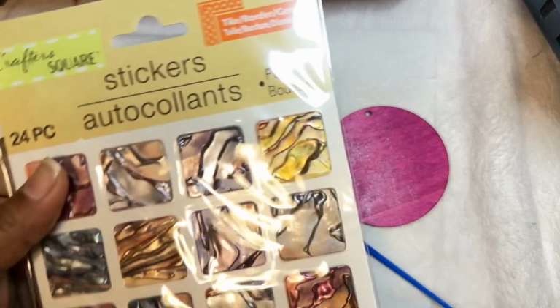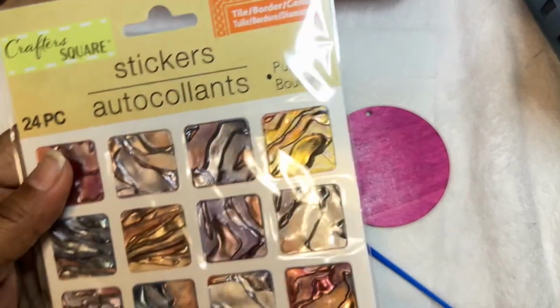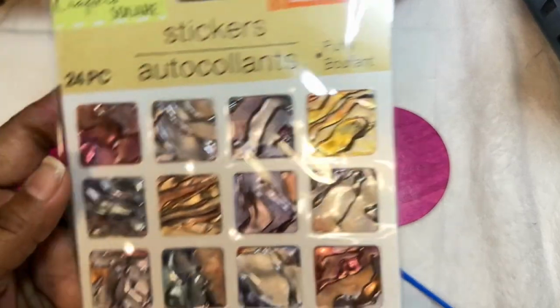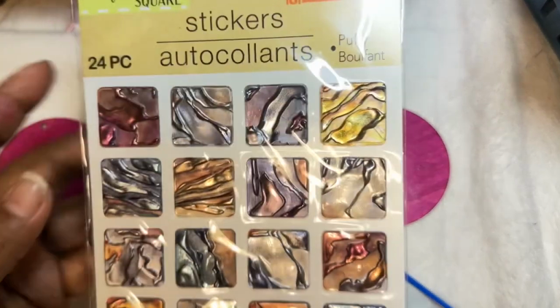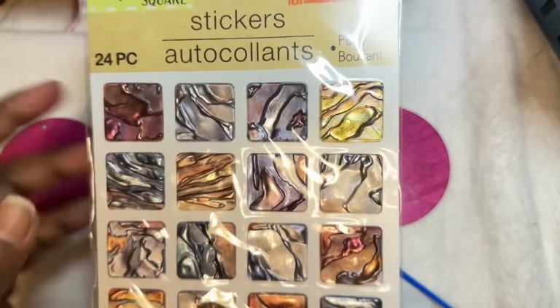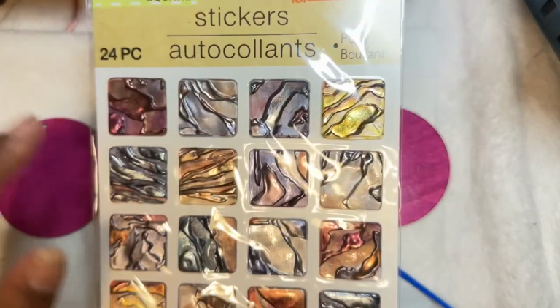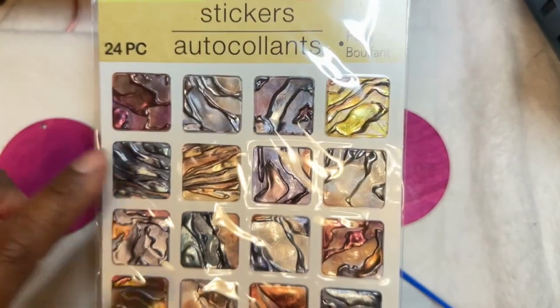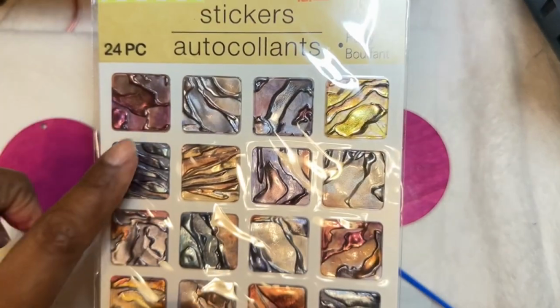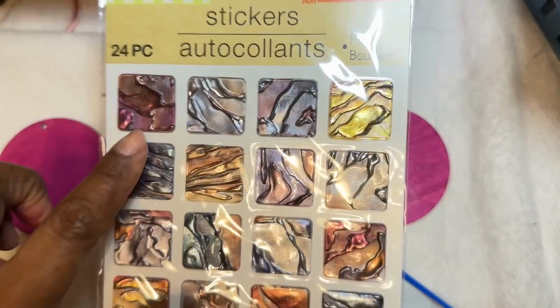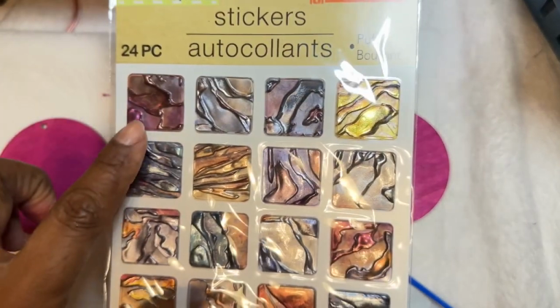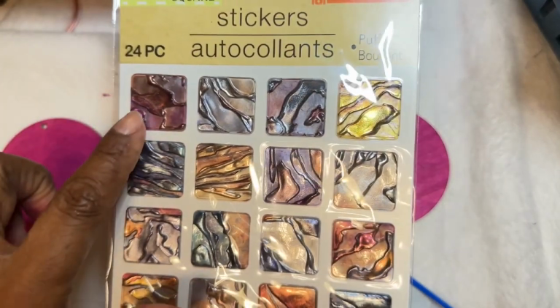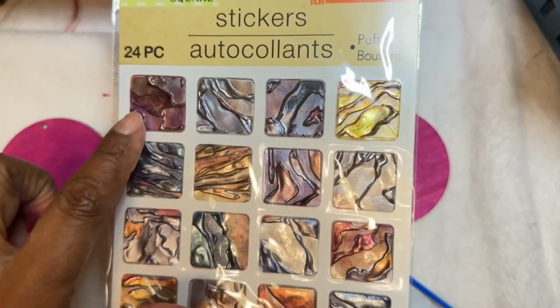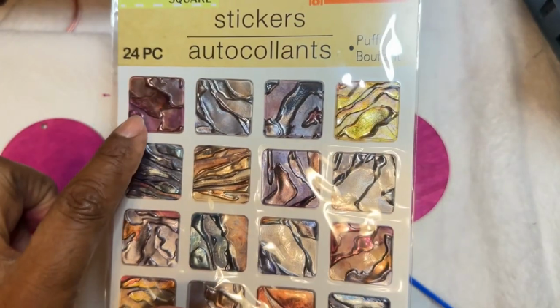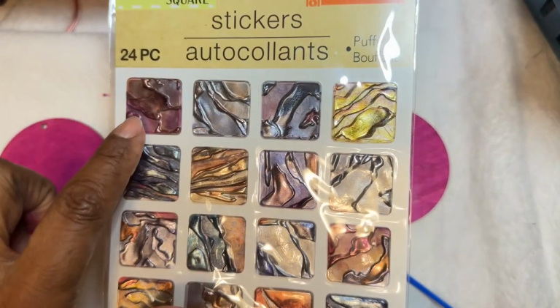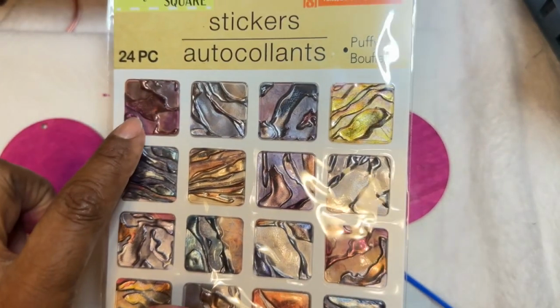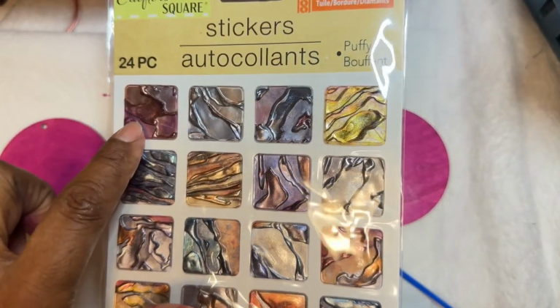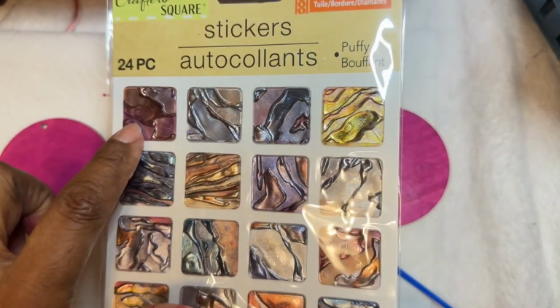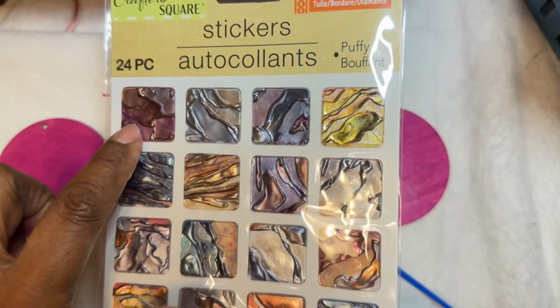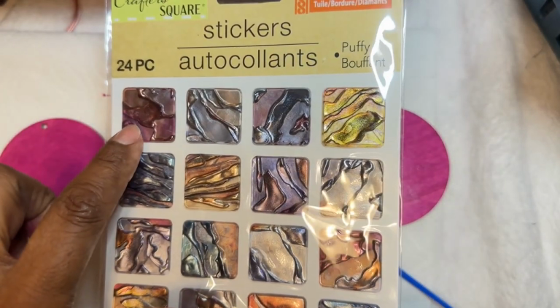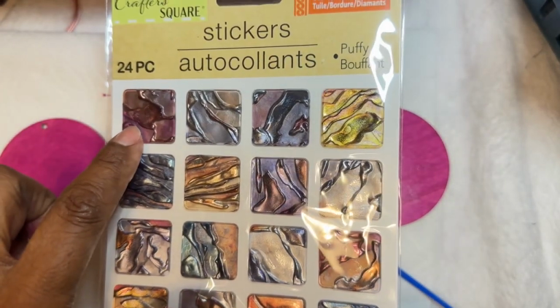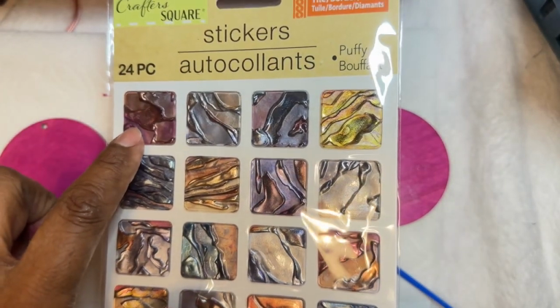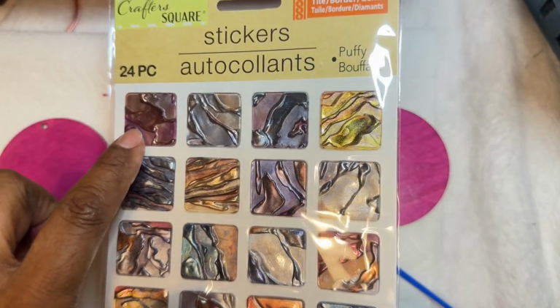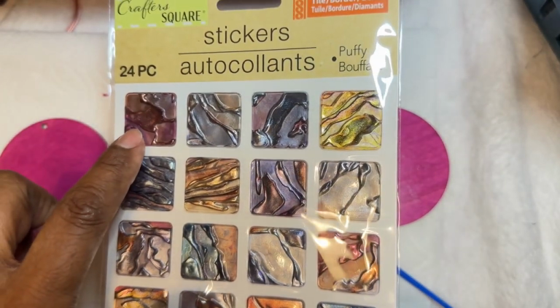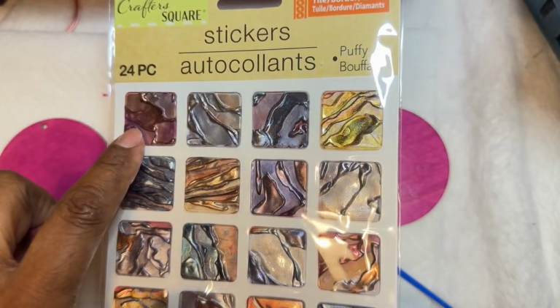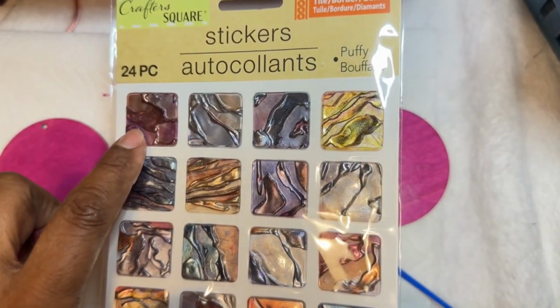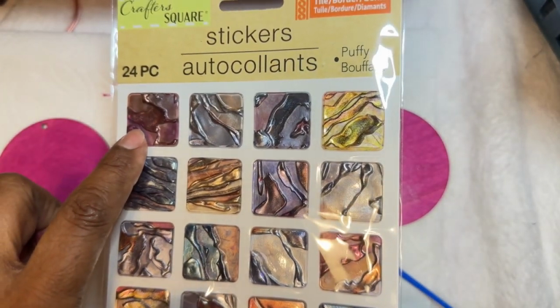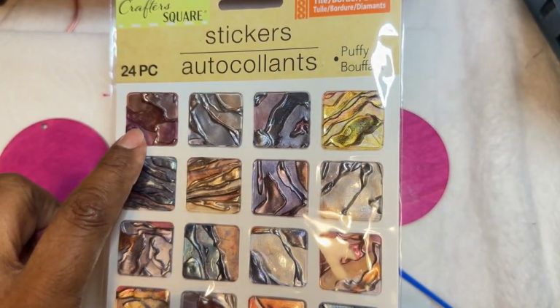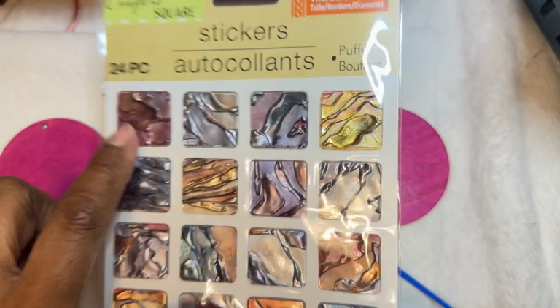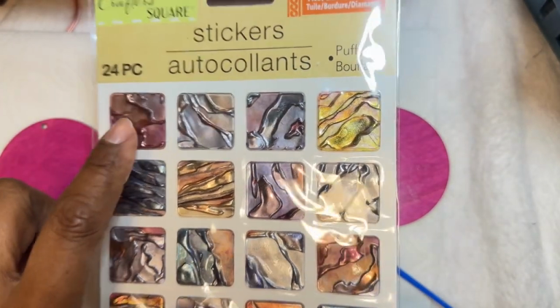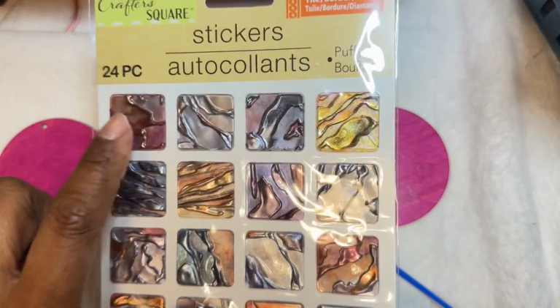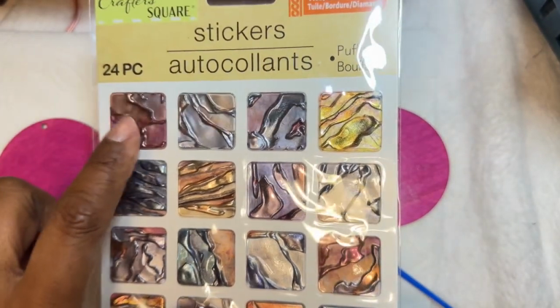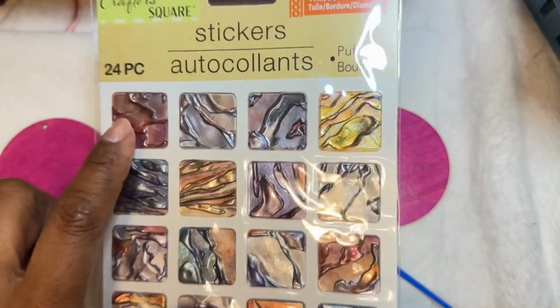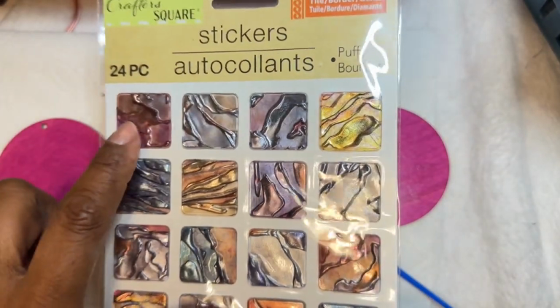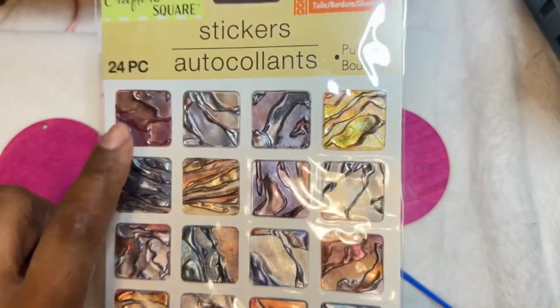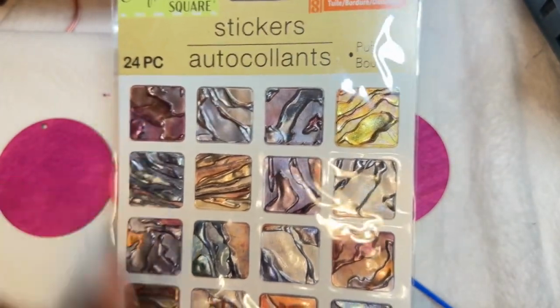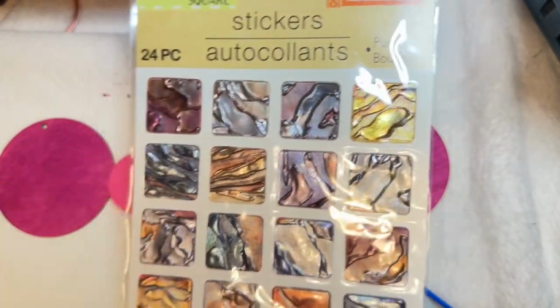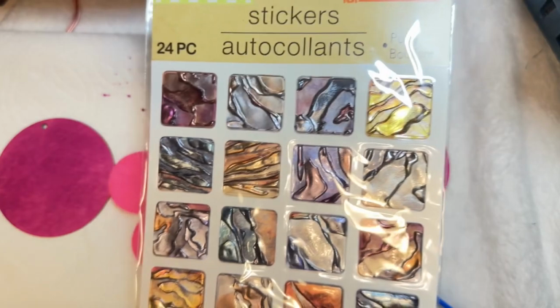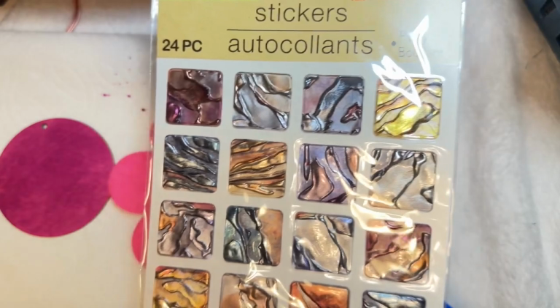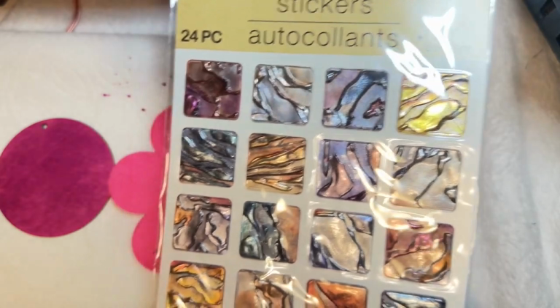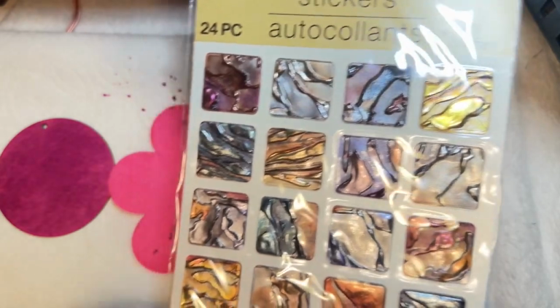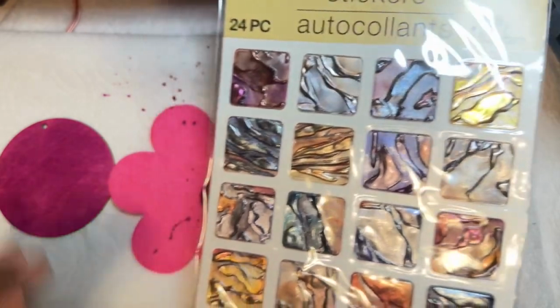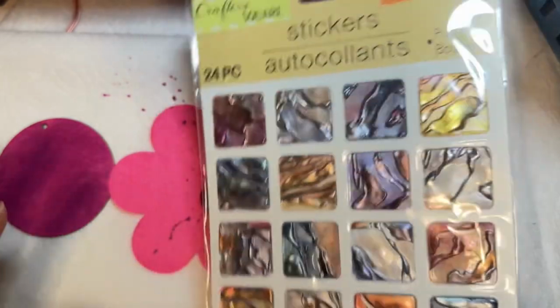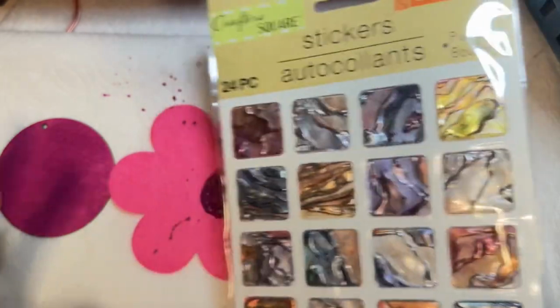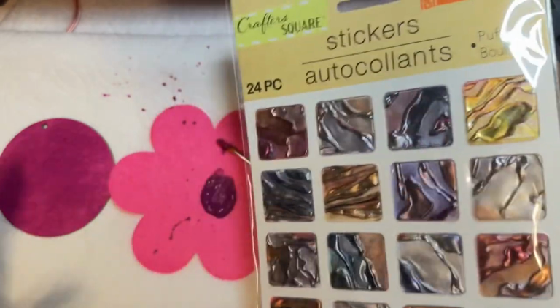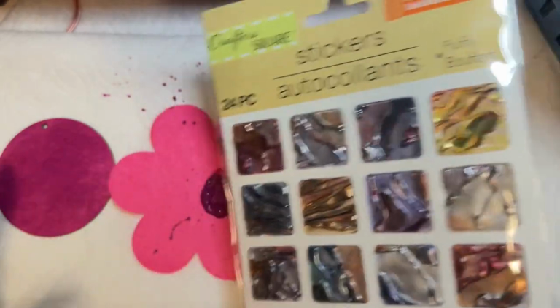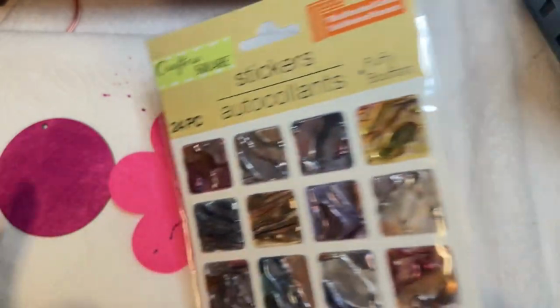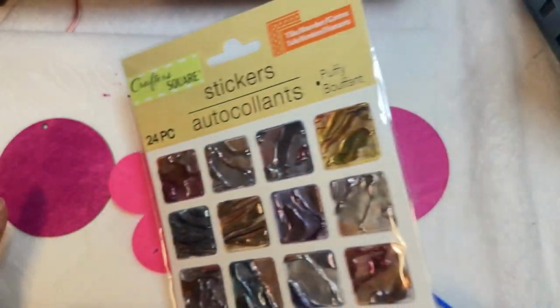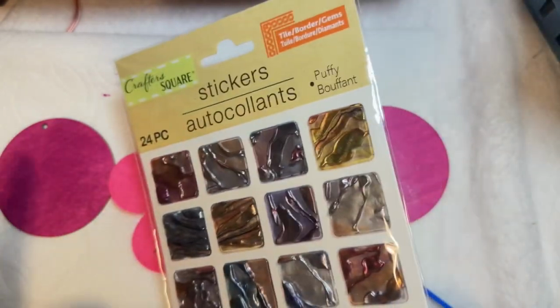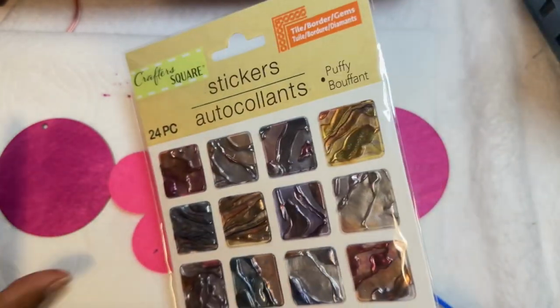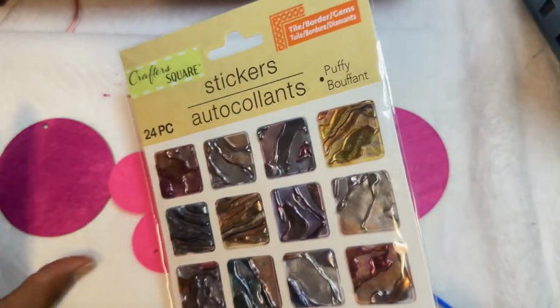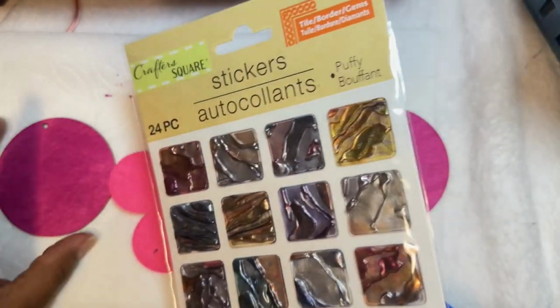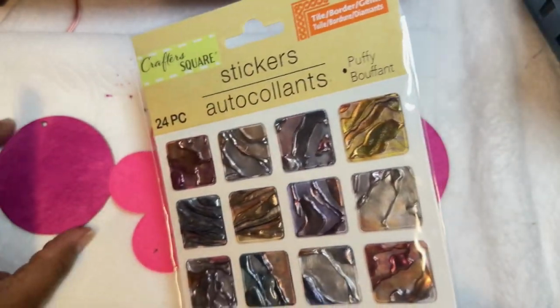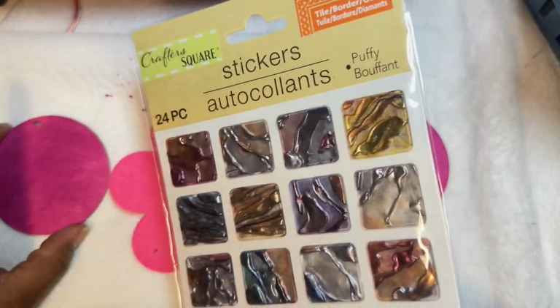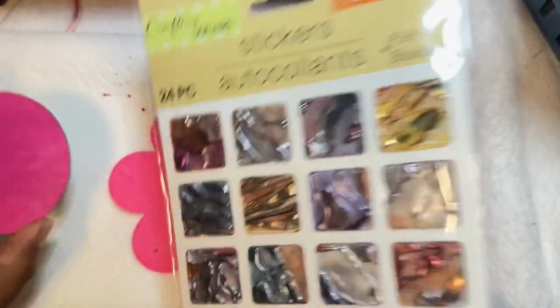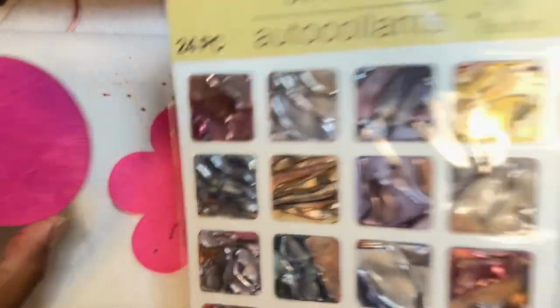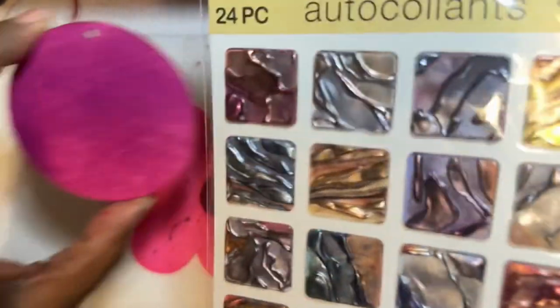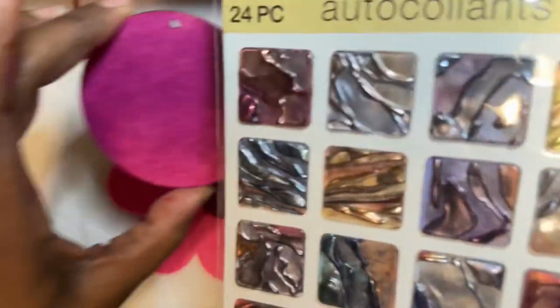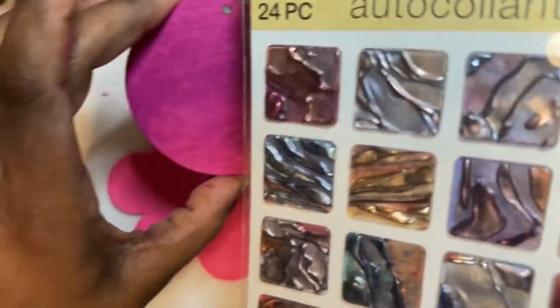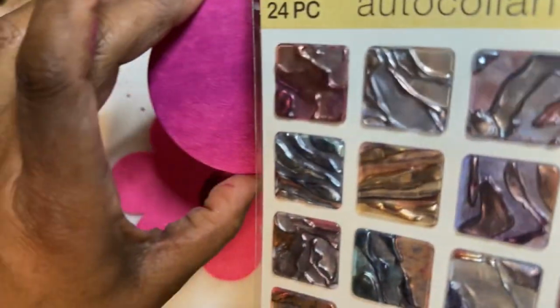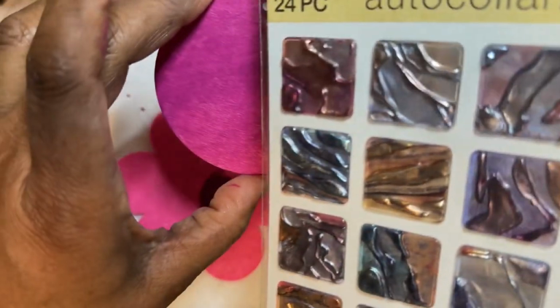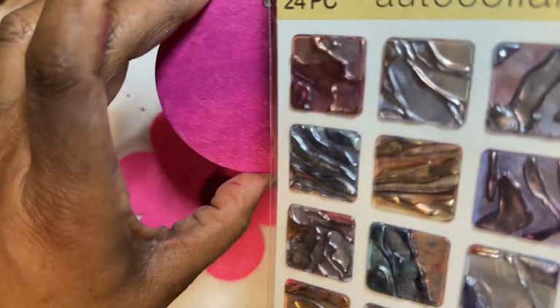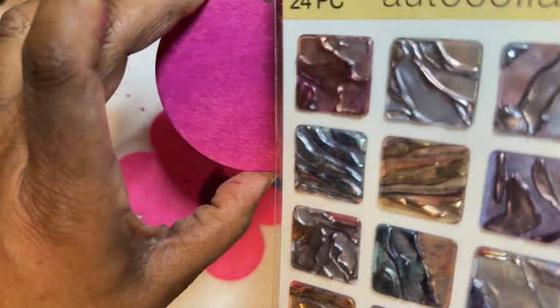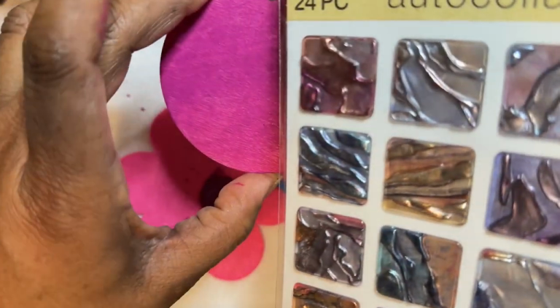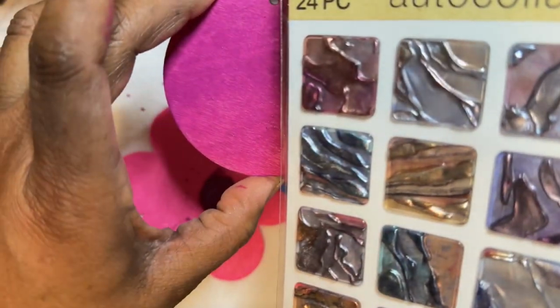I'm thinking about adding this particular color right there because I like it and it gels with that color.